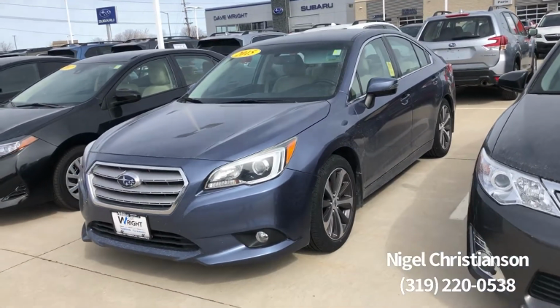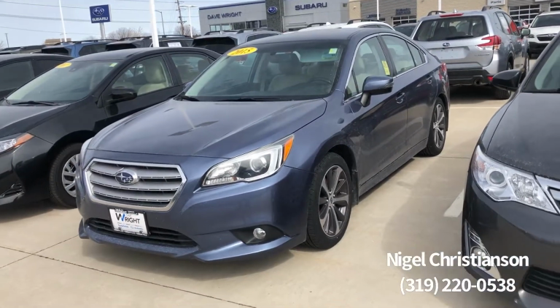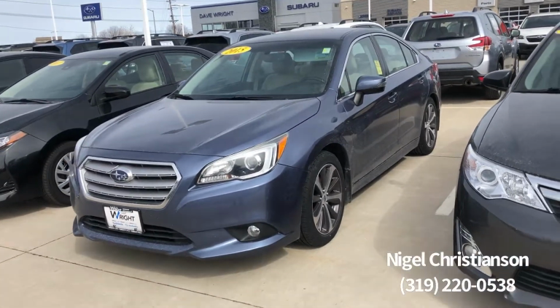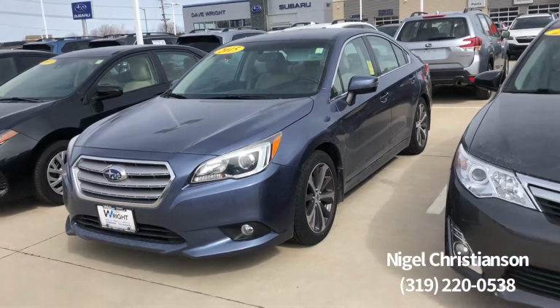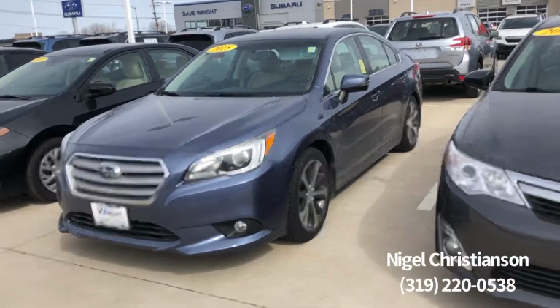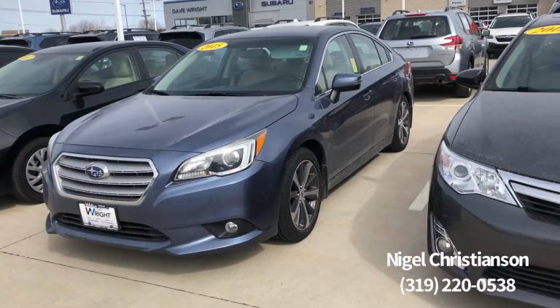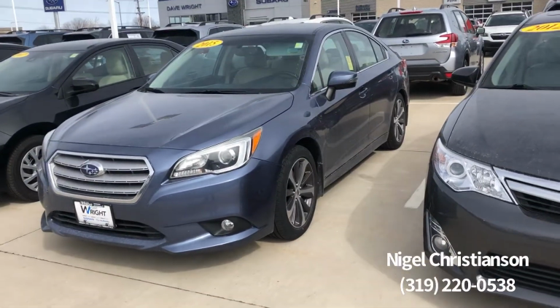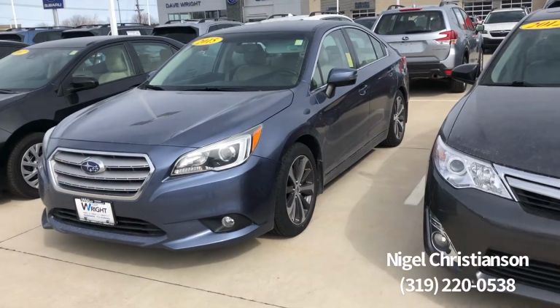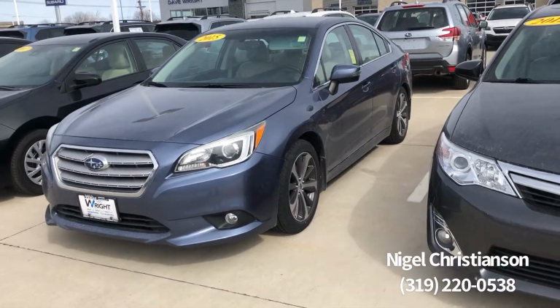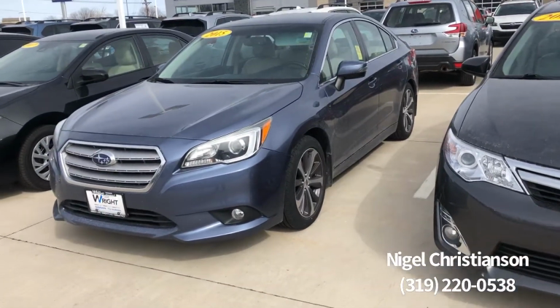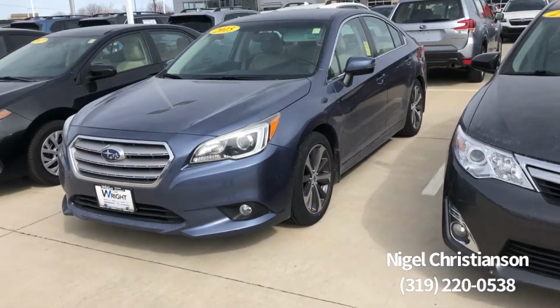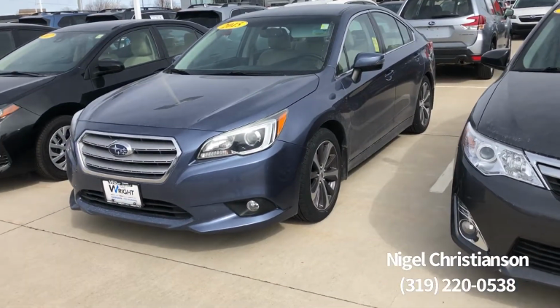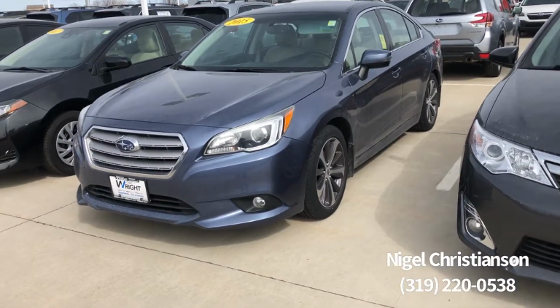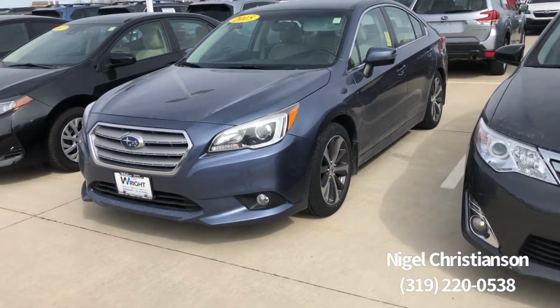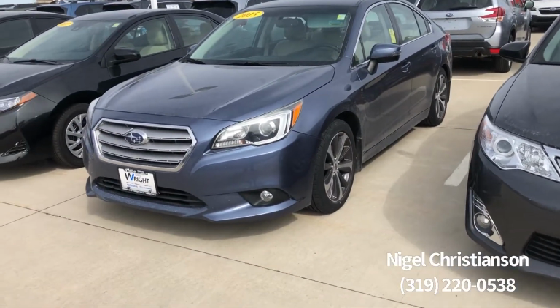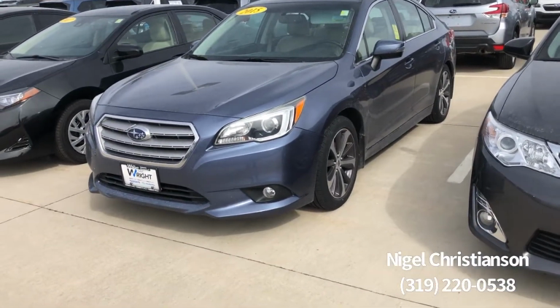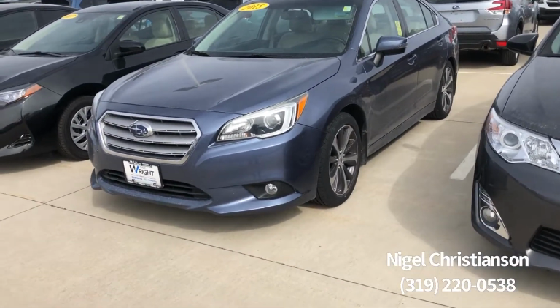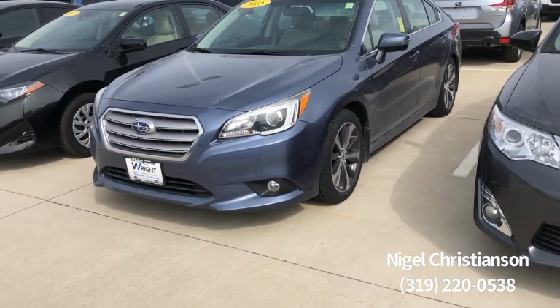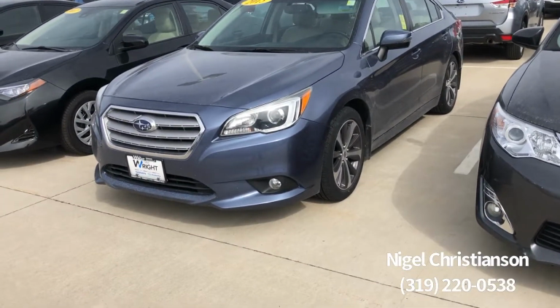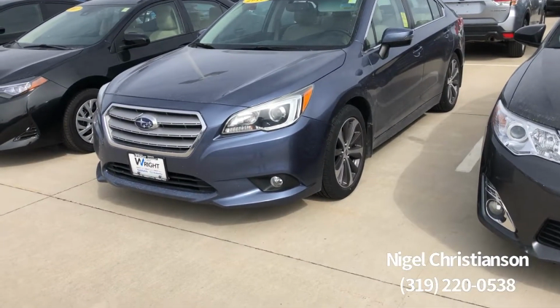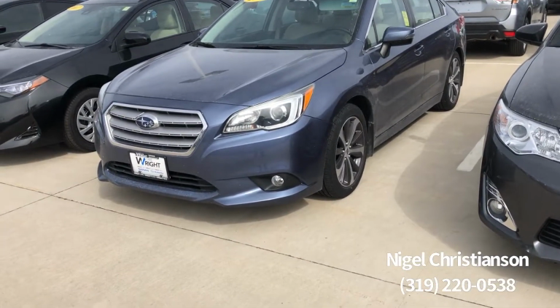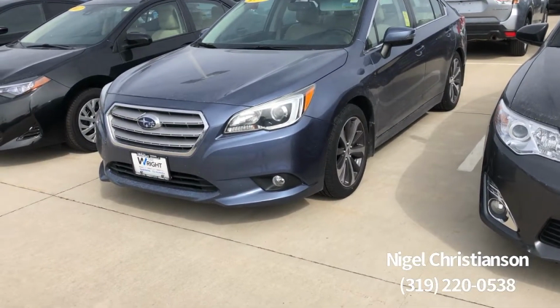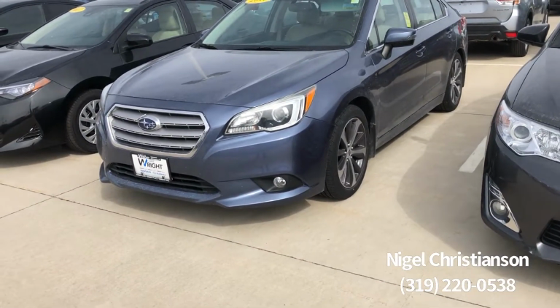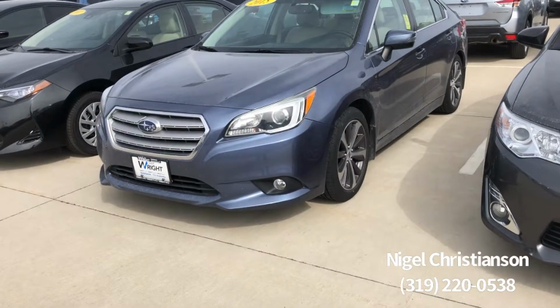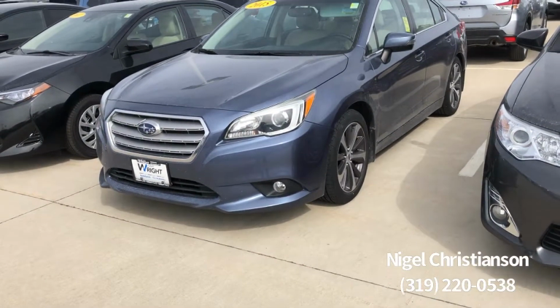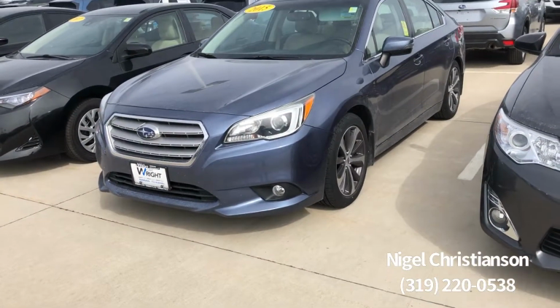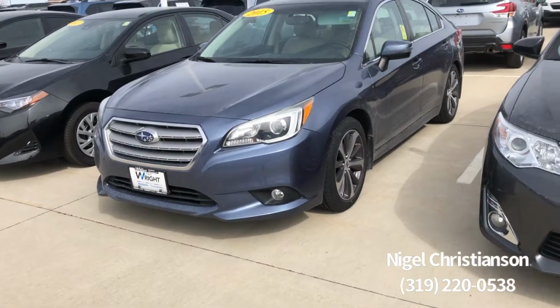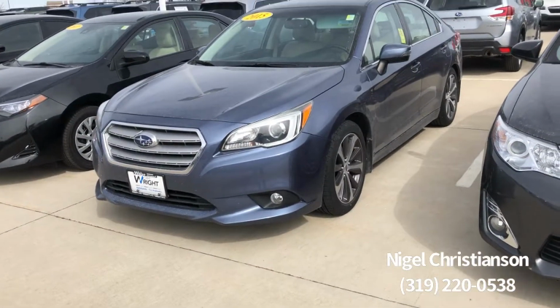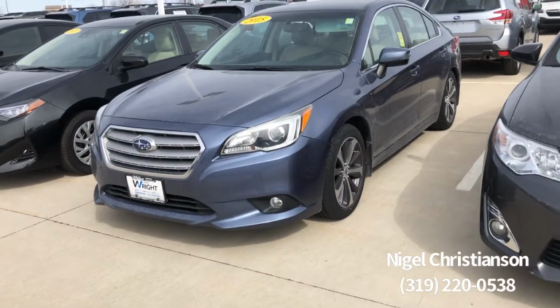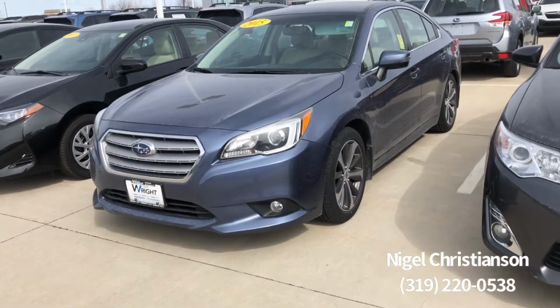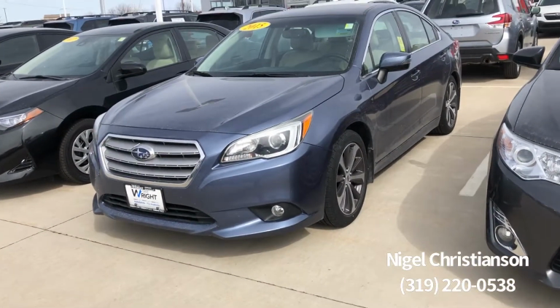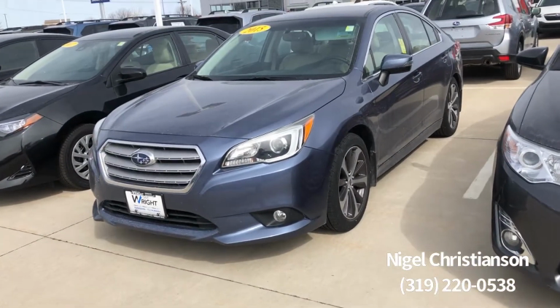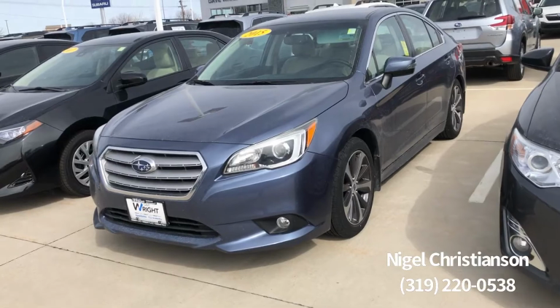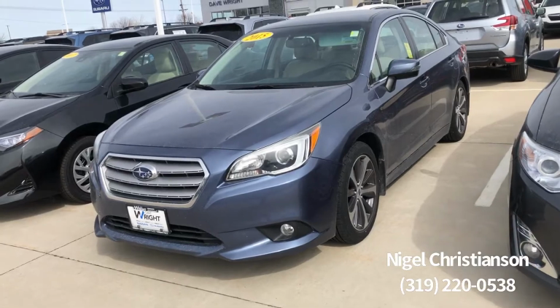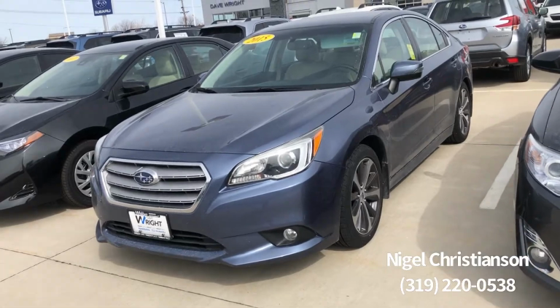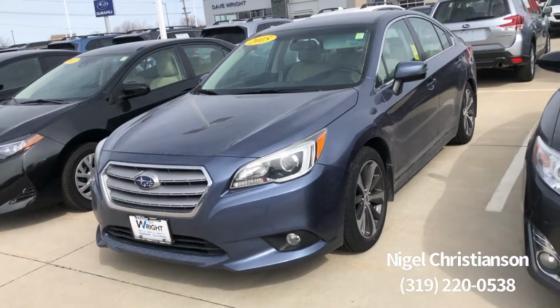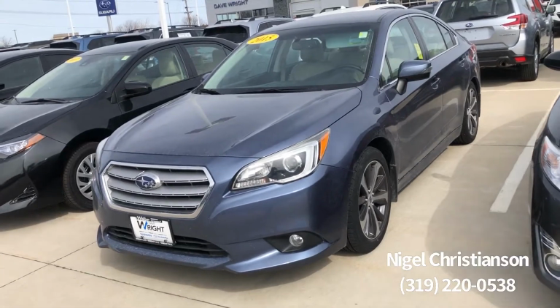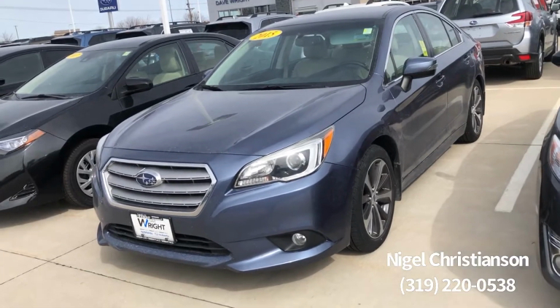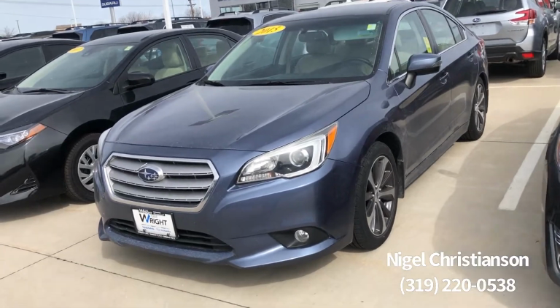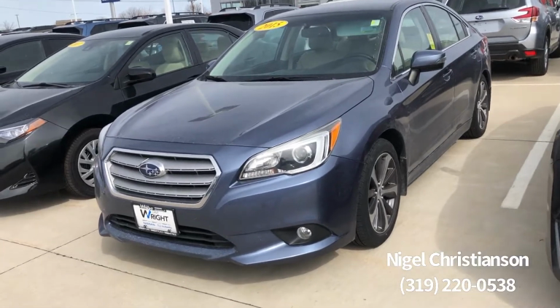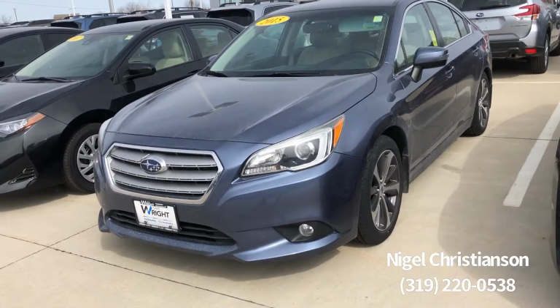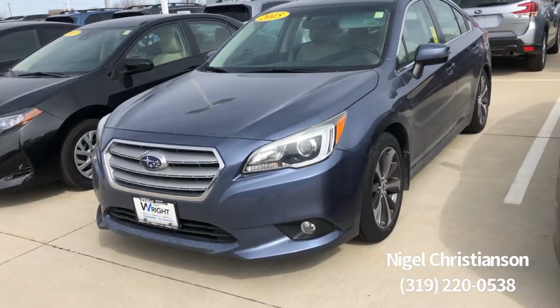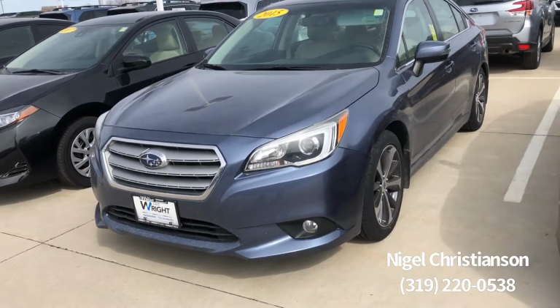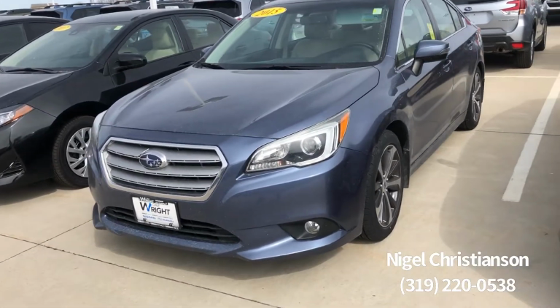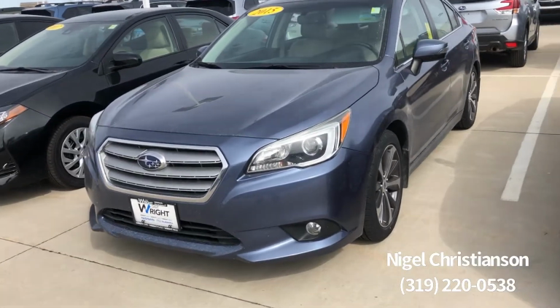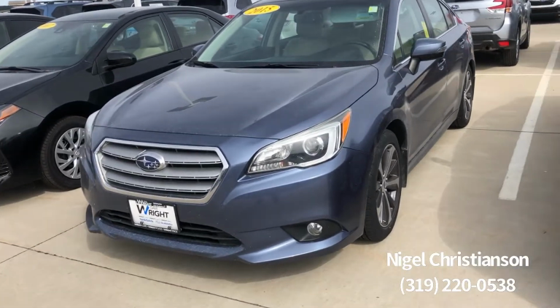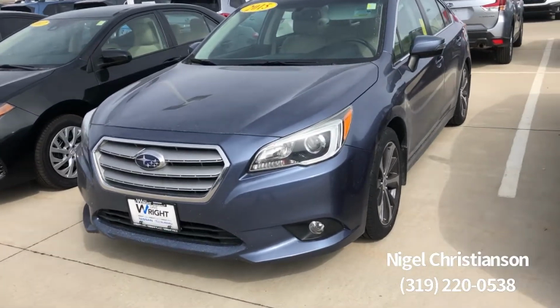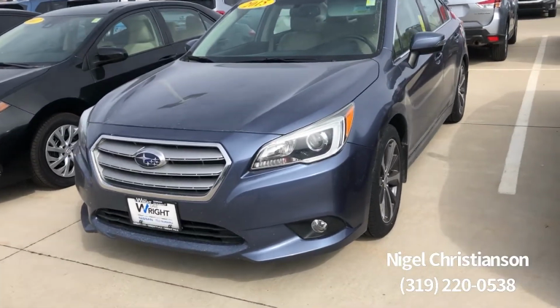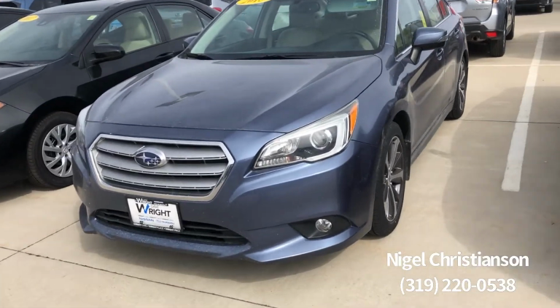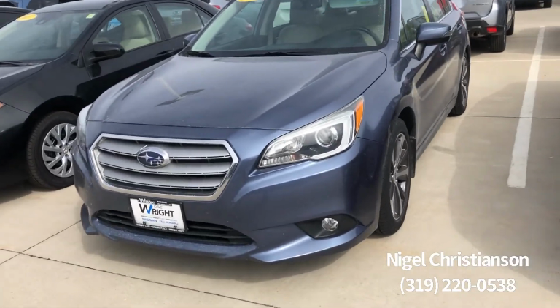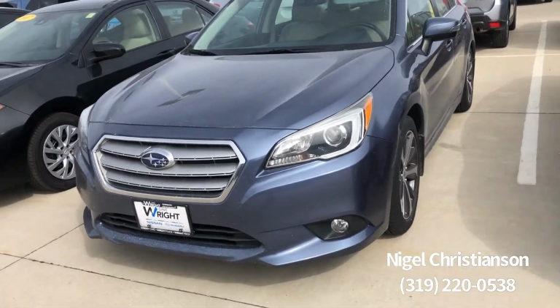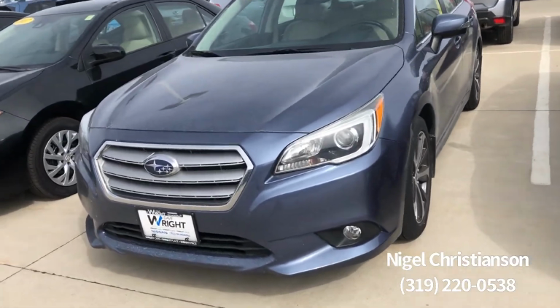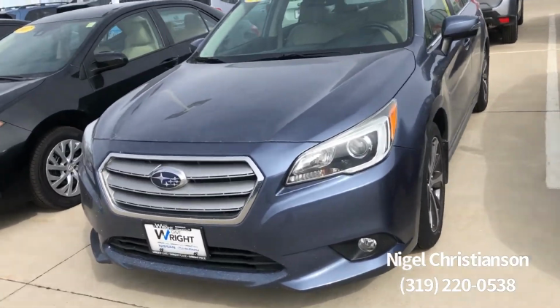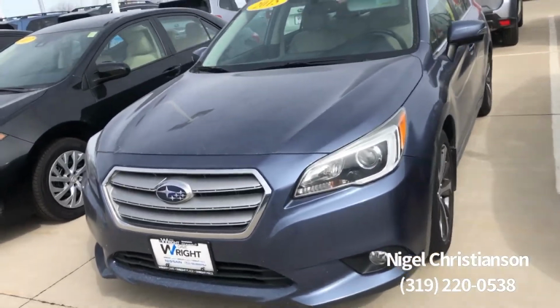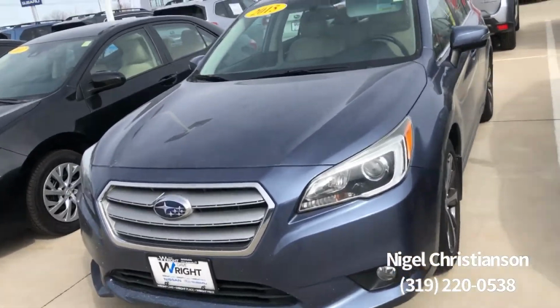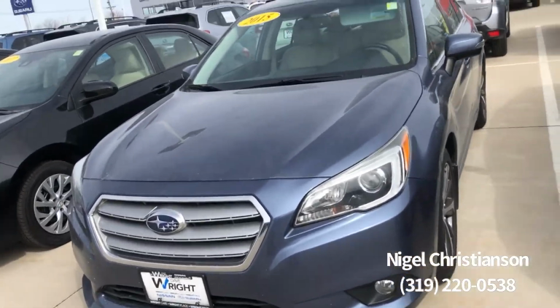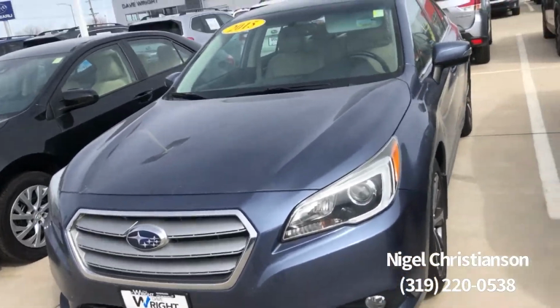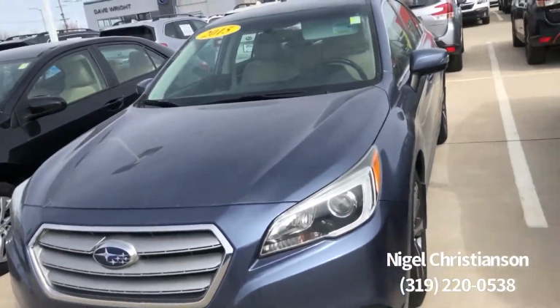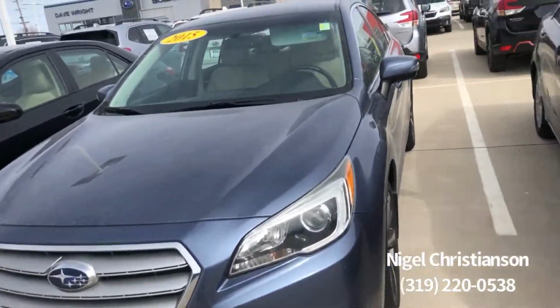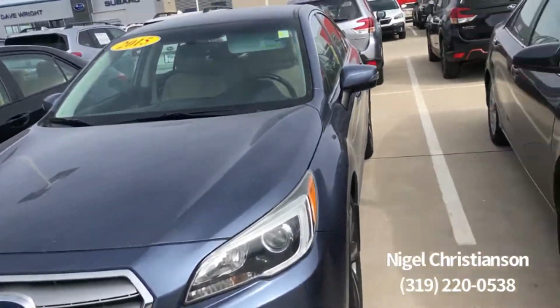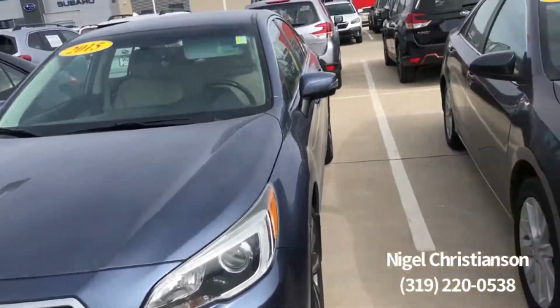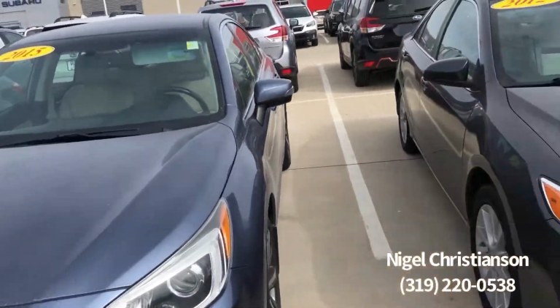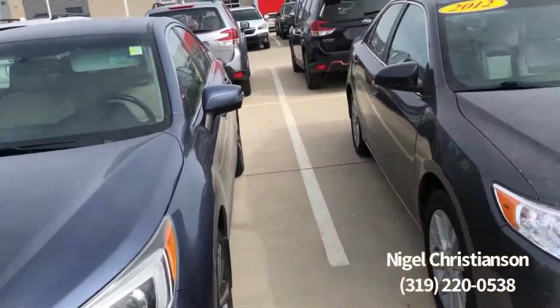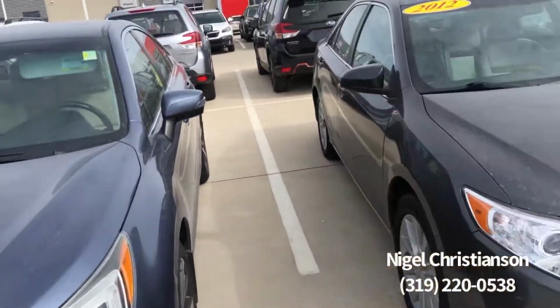Hey, it's Nigel, Dave Wright, Nissan Subaru. Just wanted to send you a quick video of the 2015 Subaru Legacy that you inquired about.